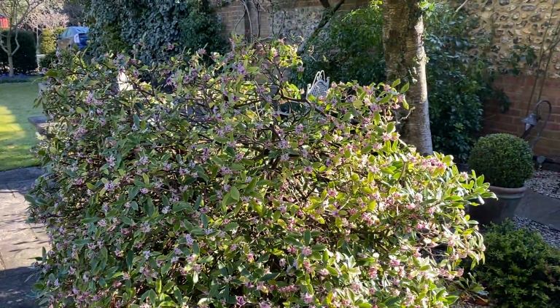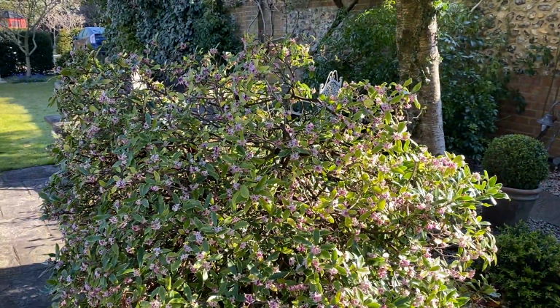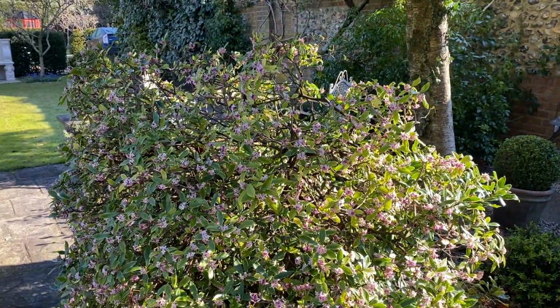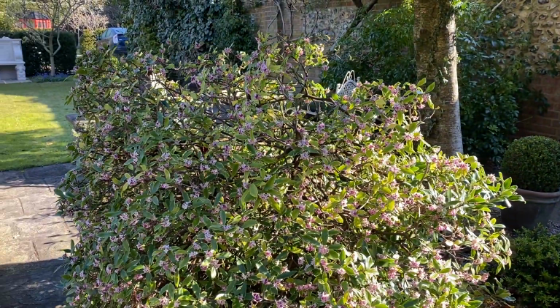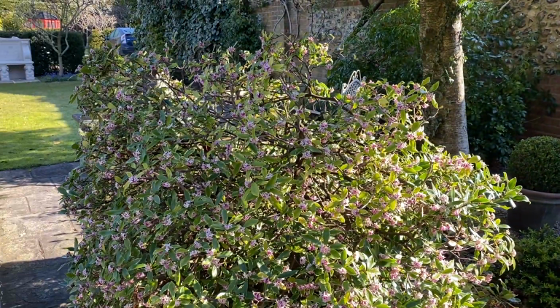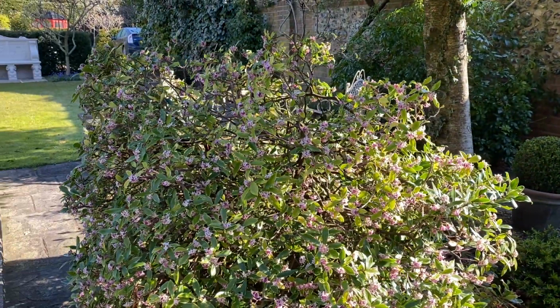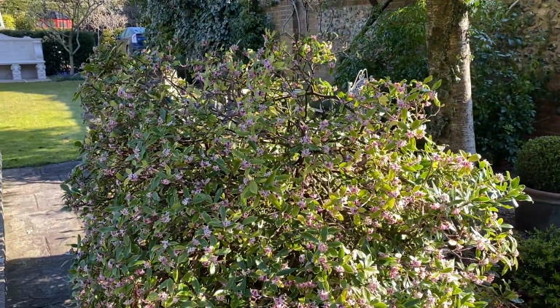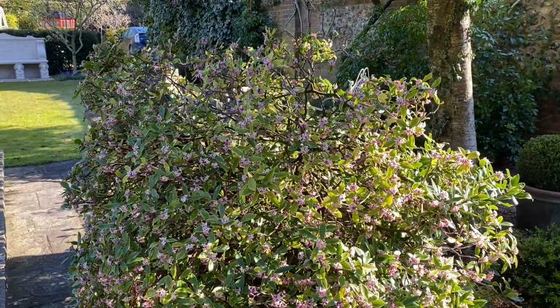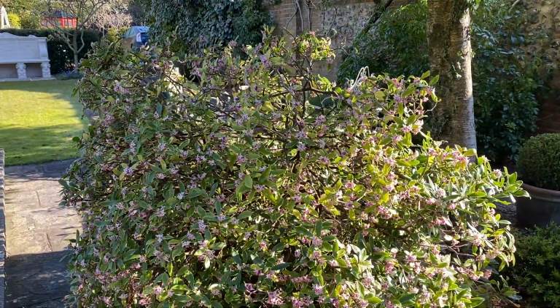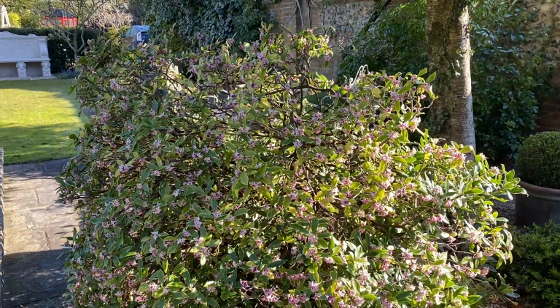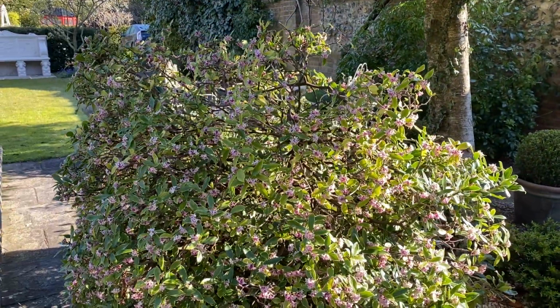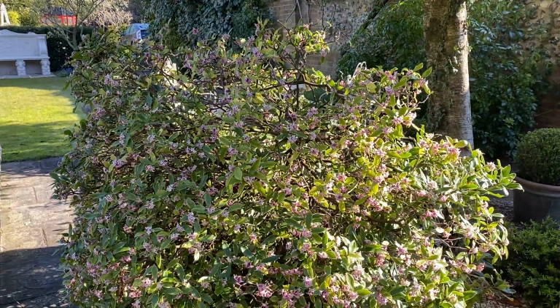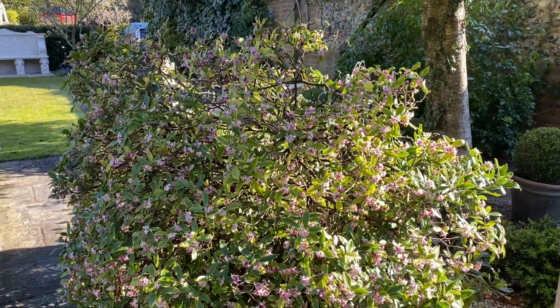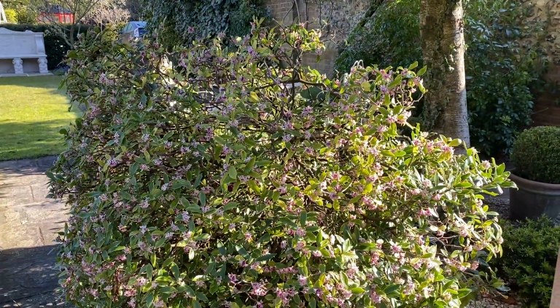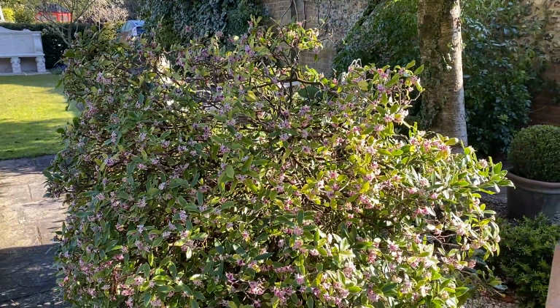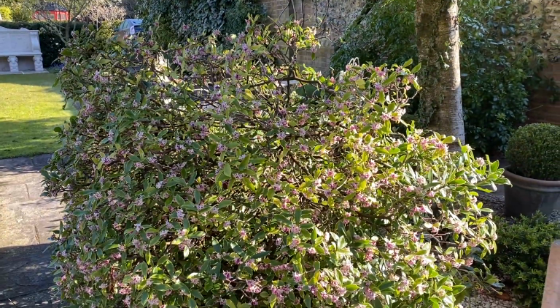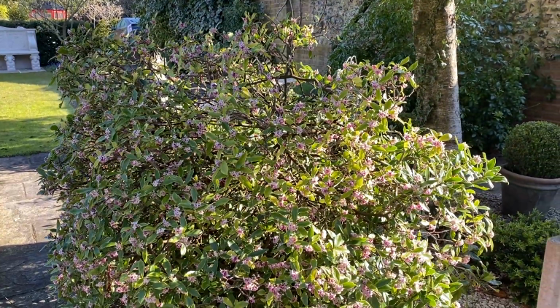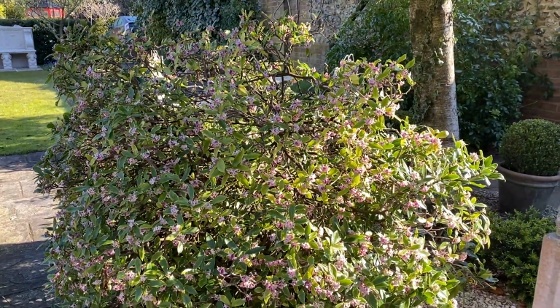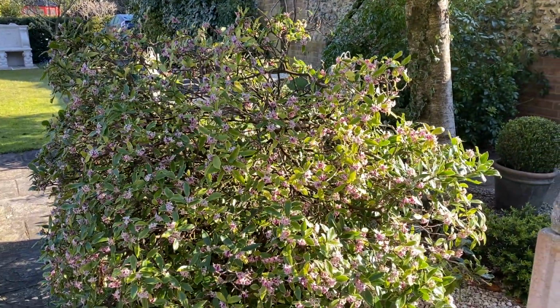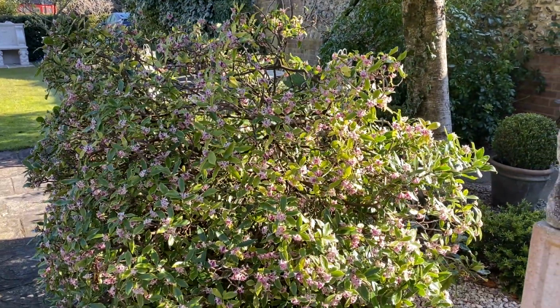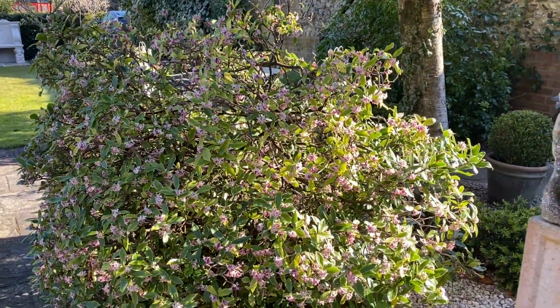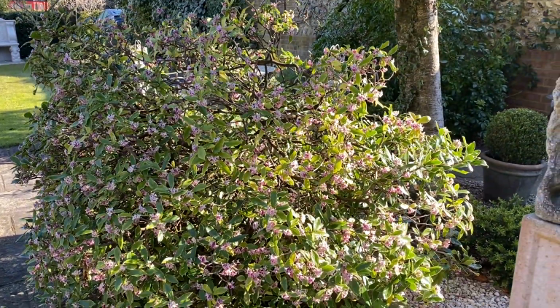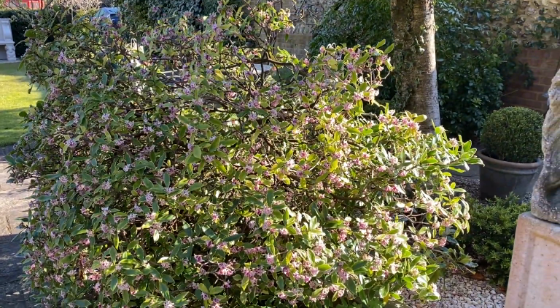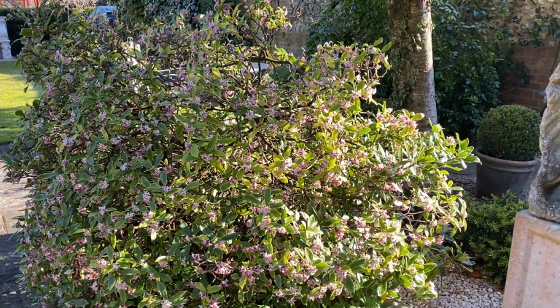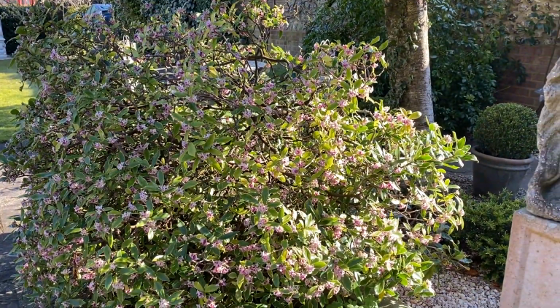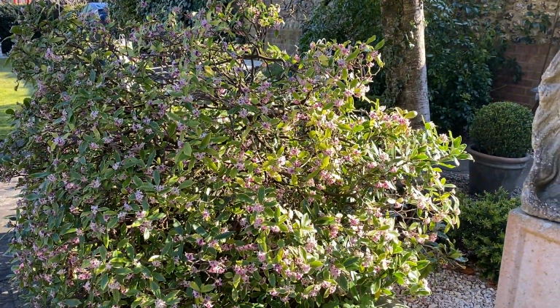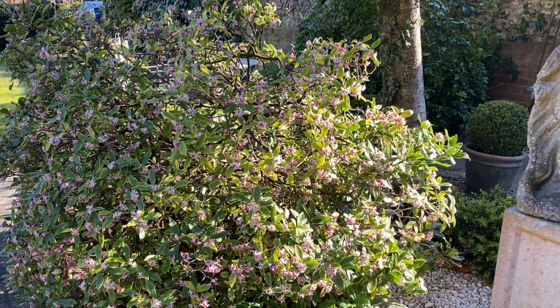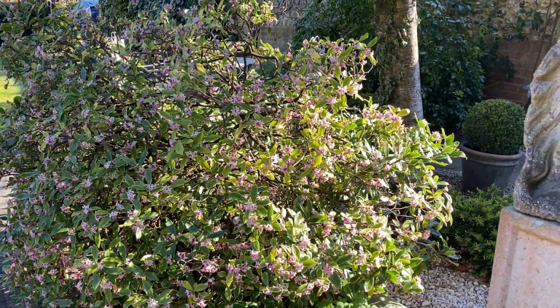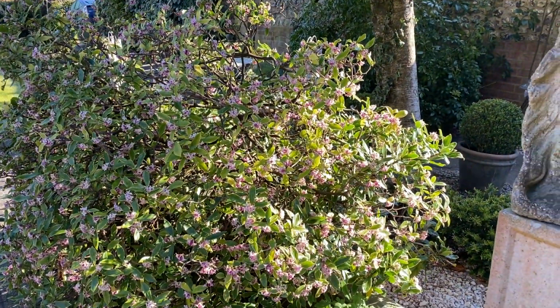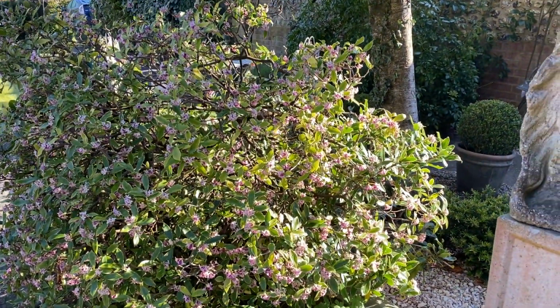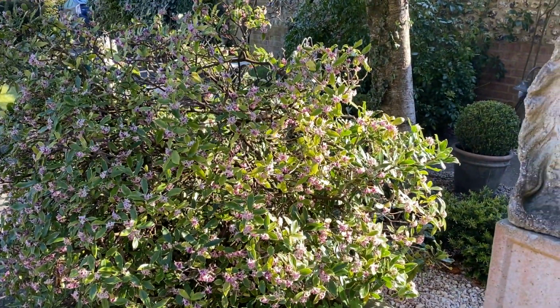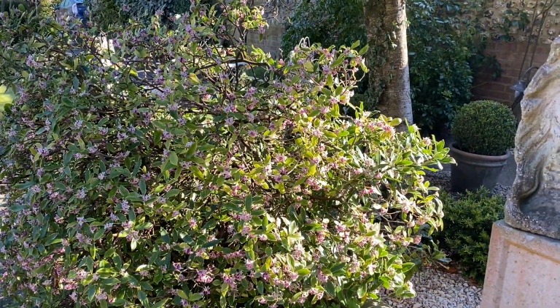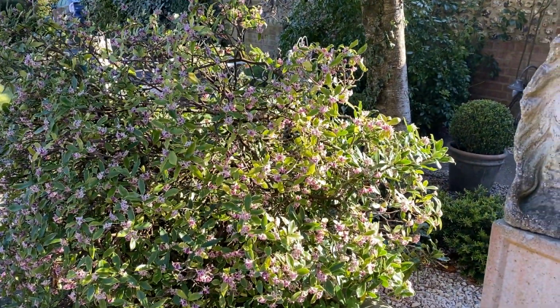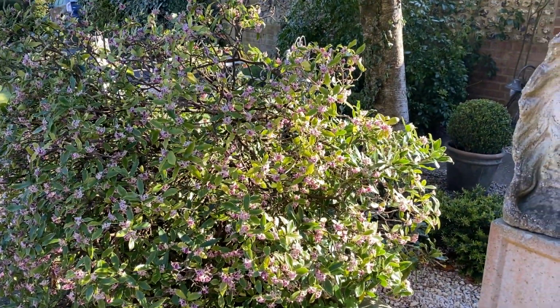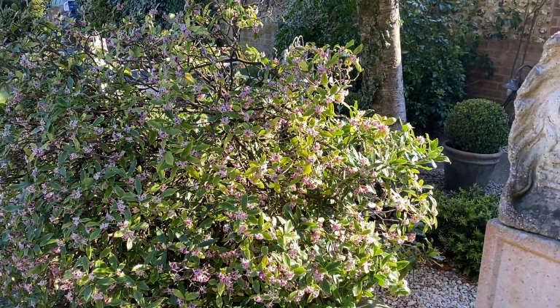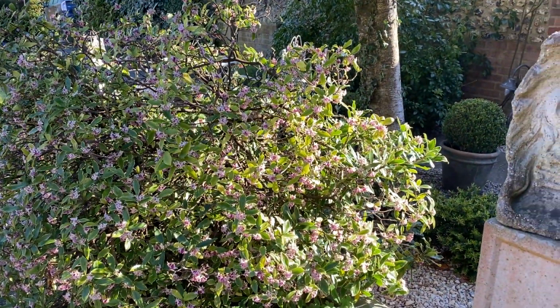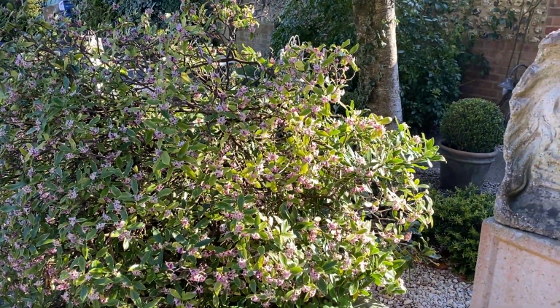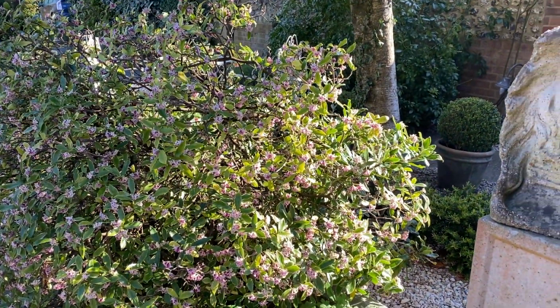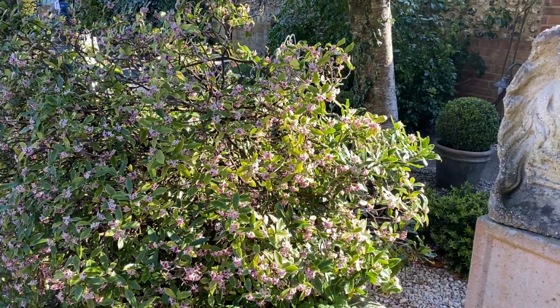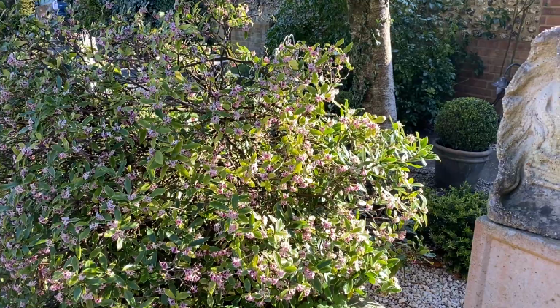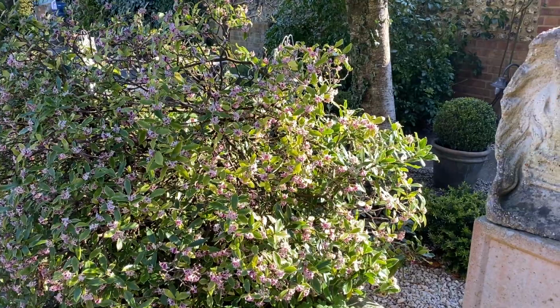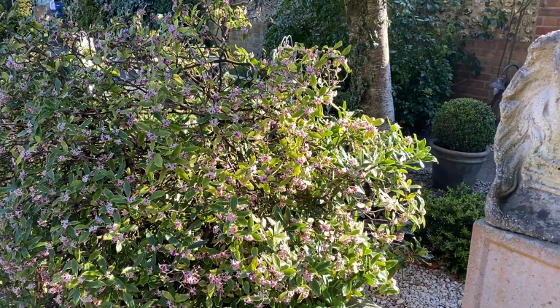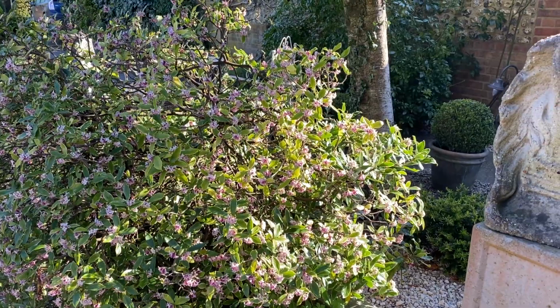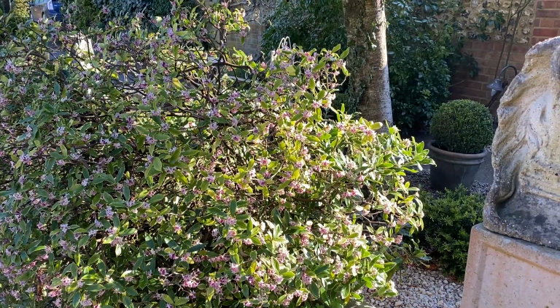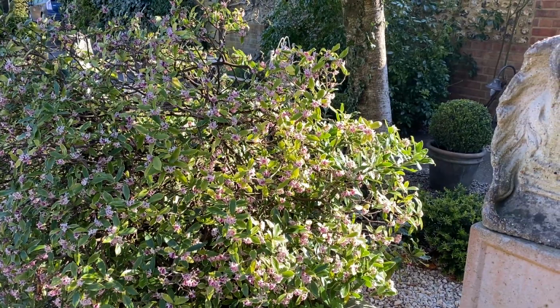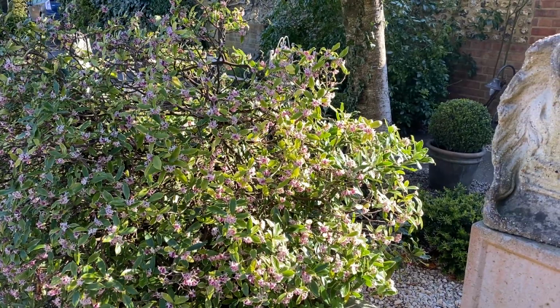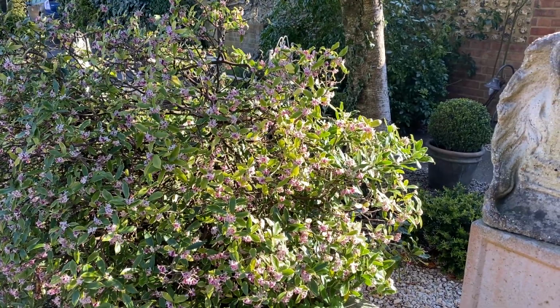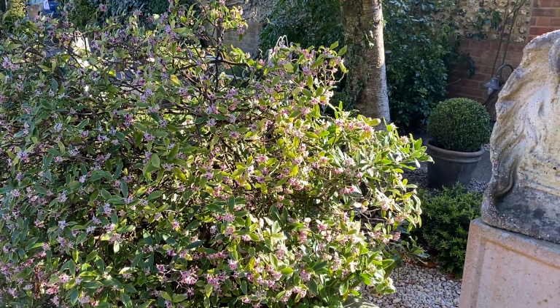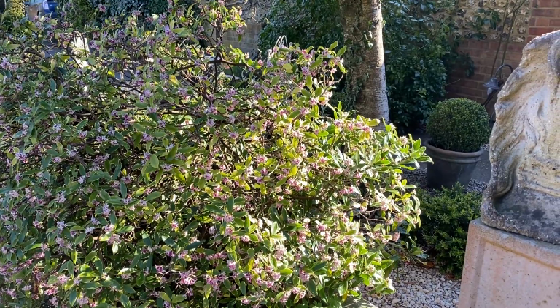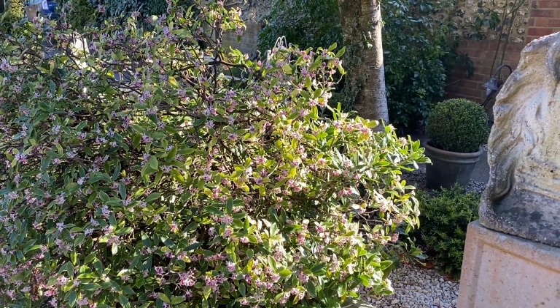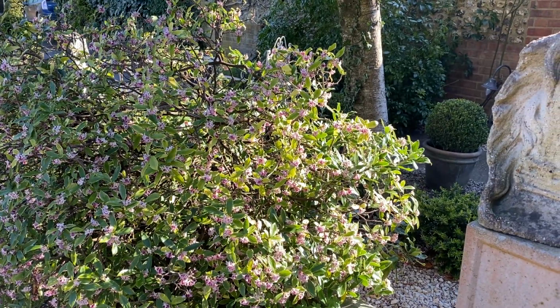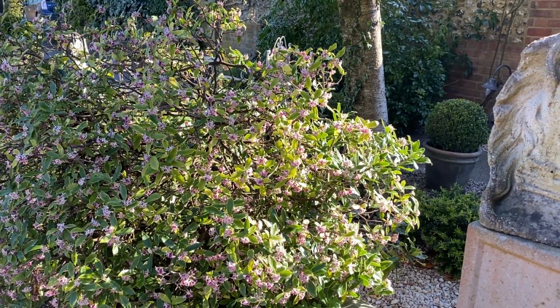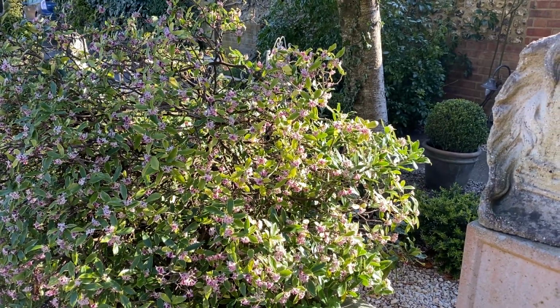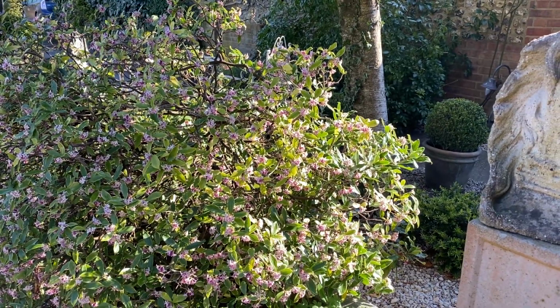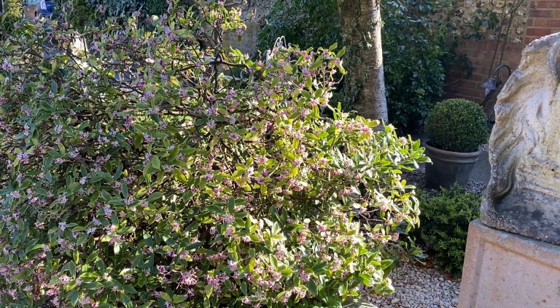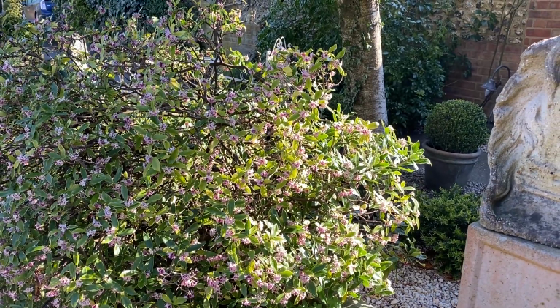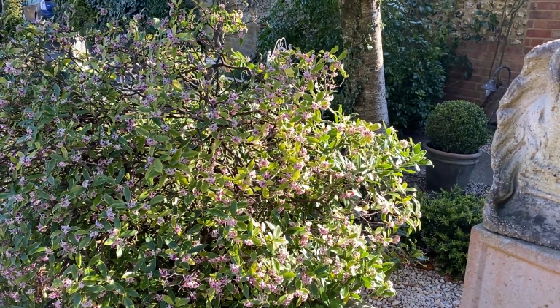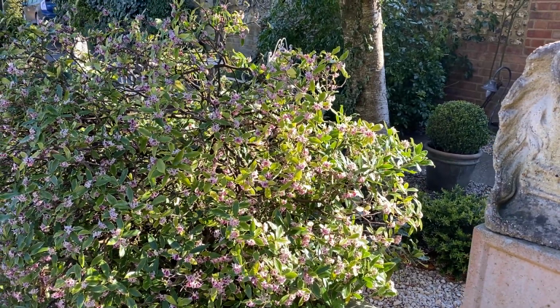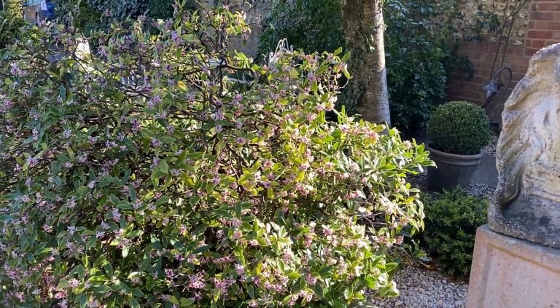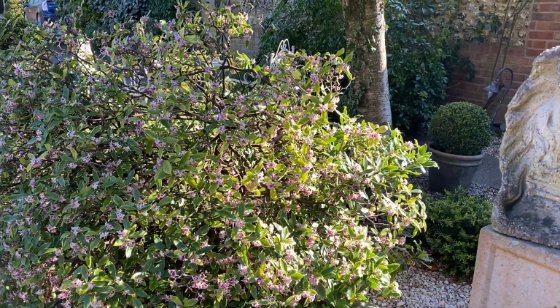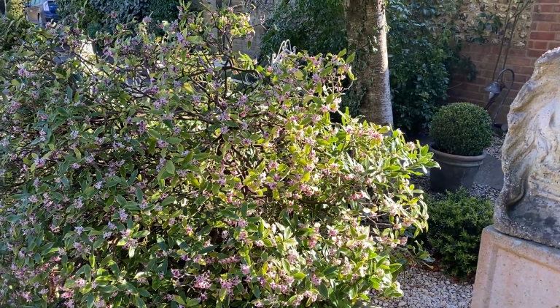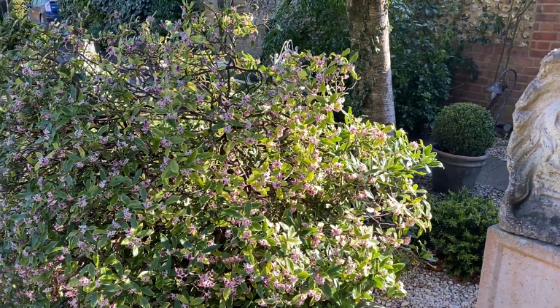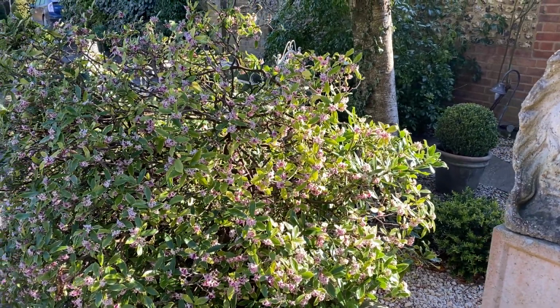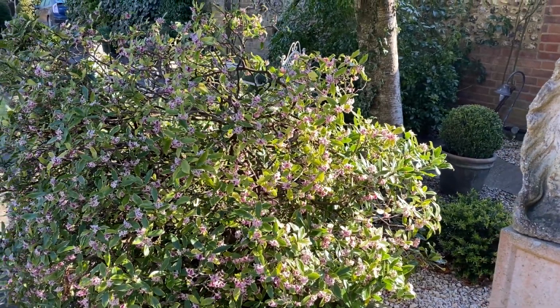The Daphne's been wonderful this year, but it's just about finished. I mean there's still lots of blossom there, but it's all going.